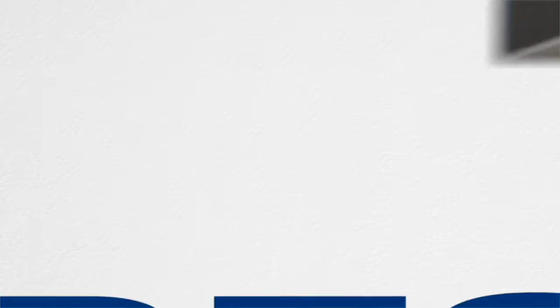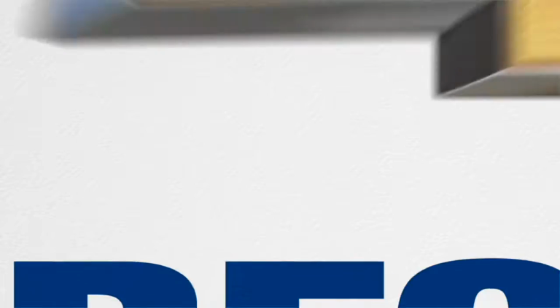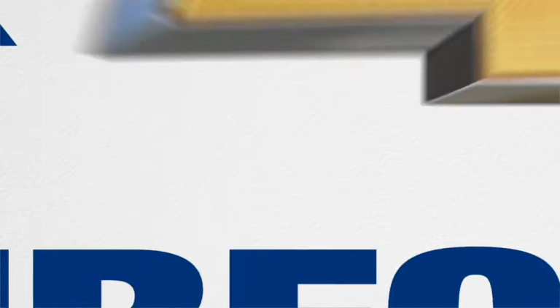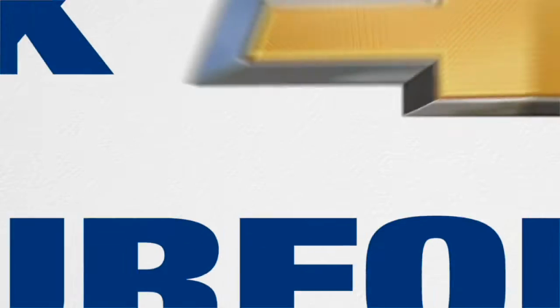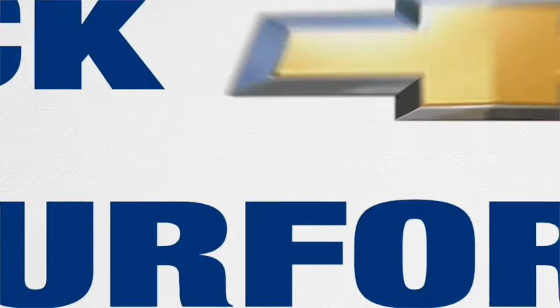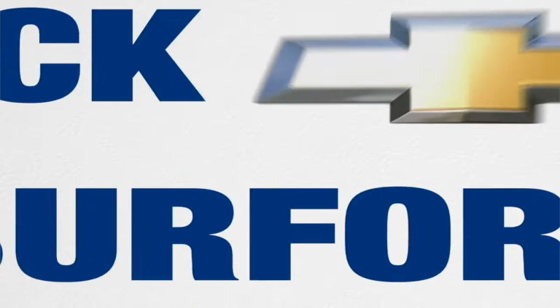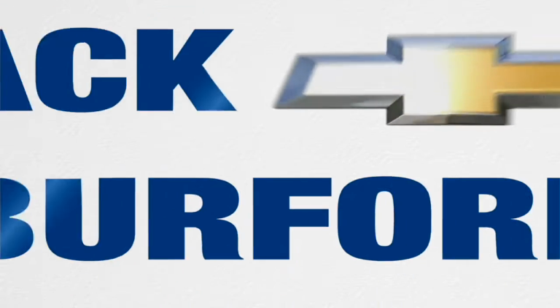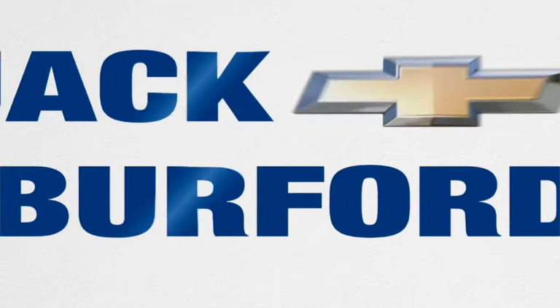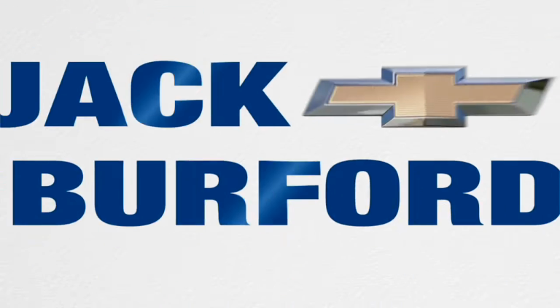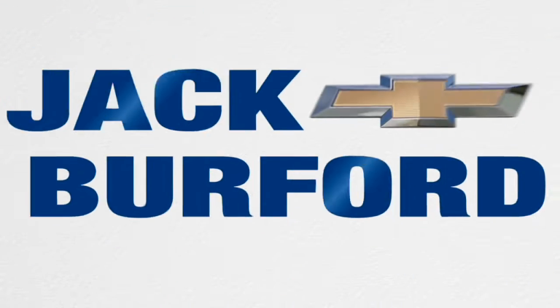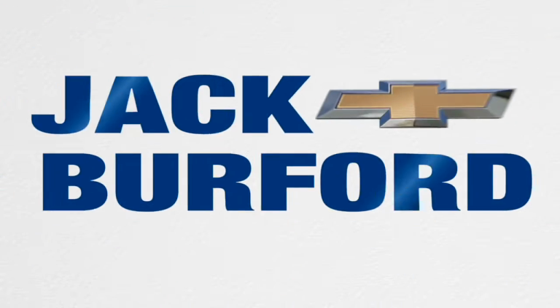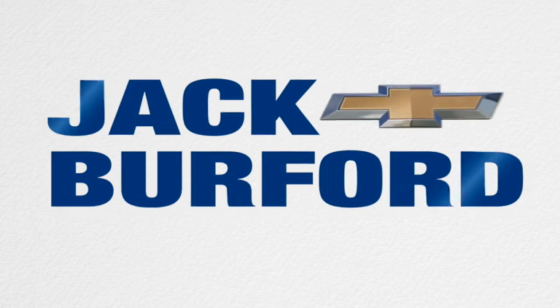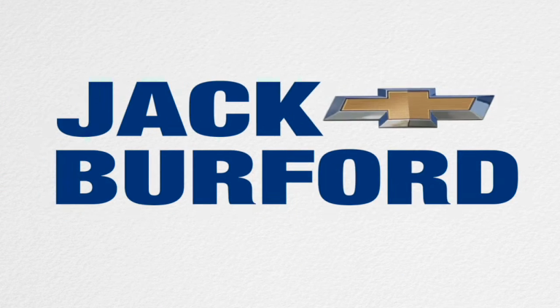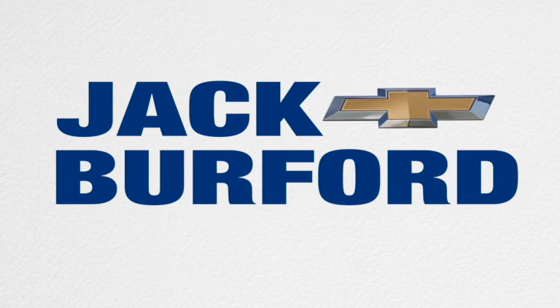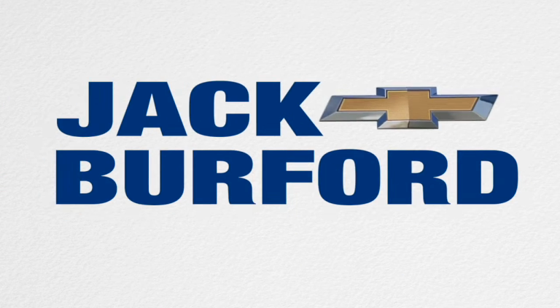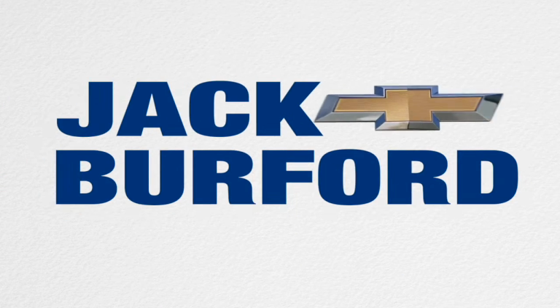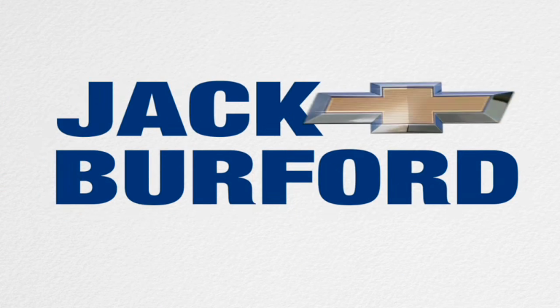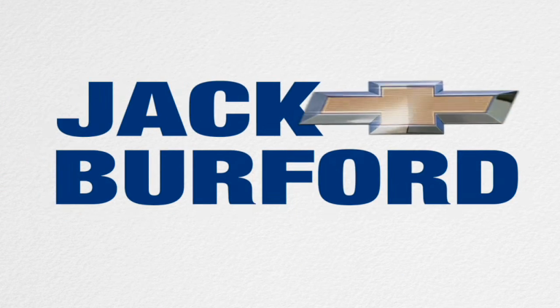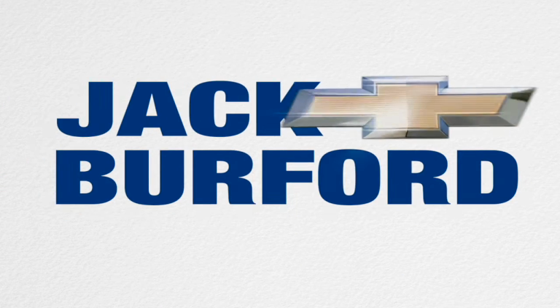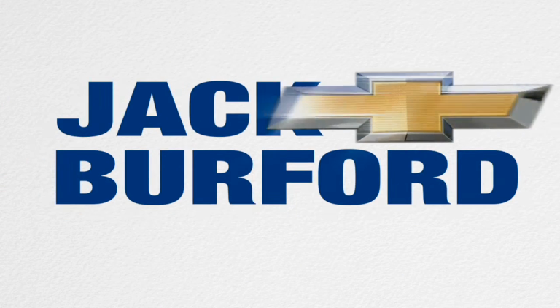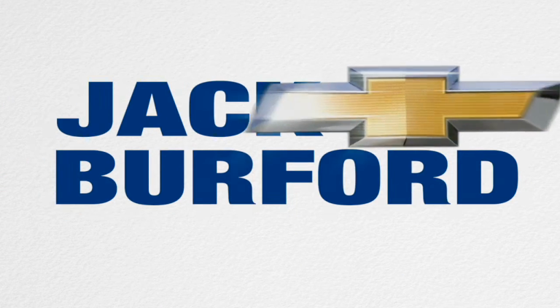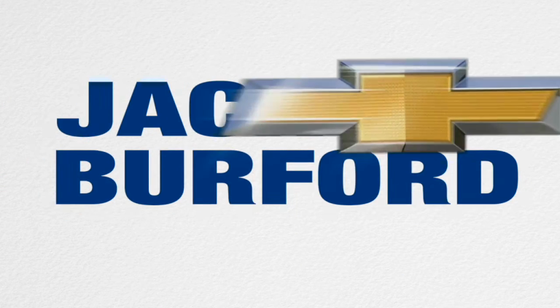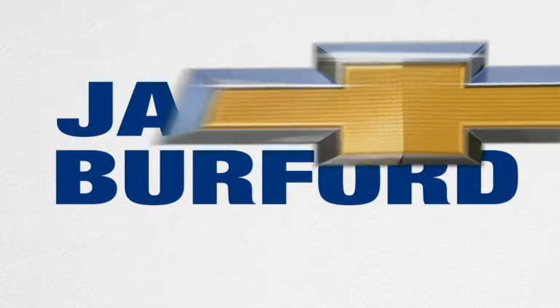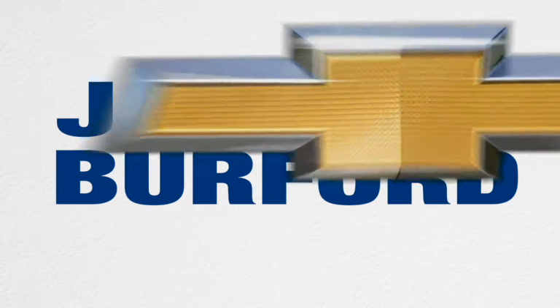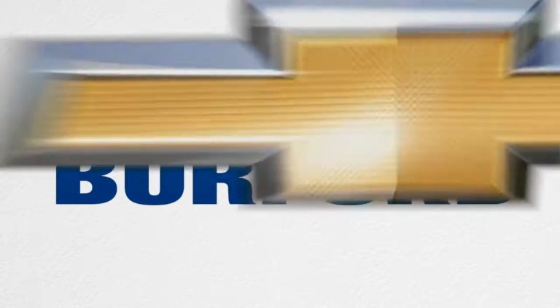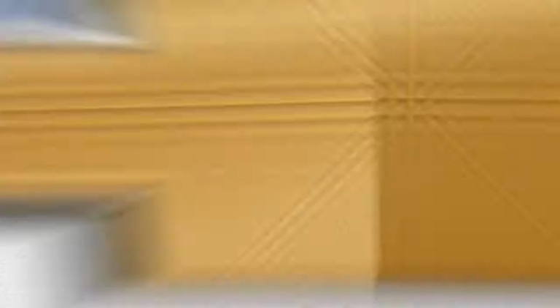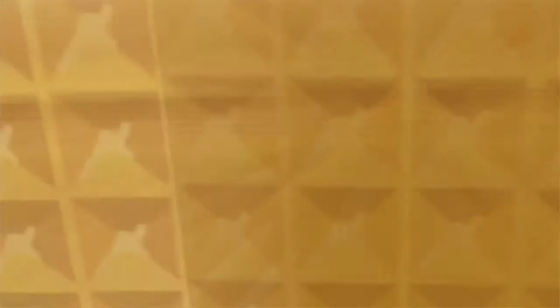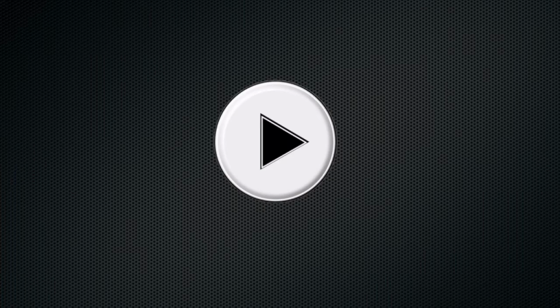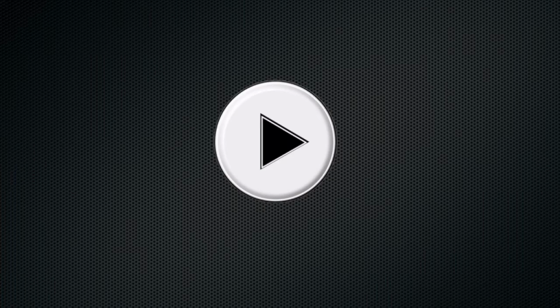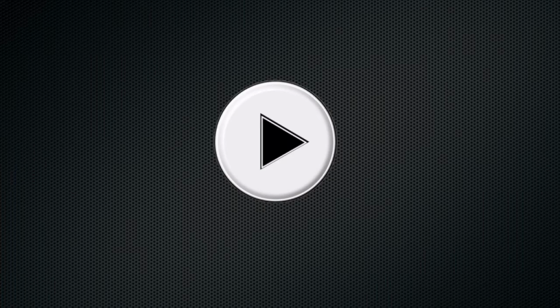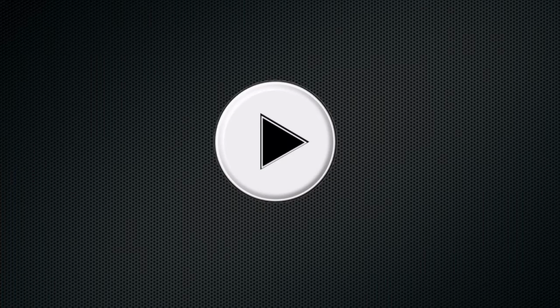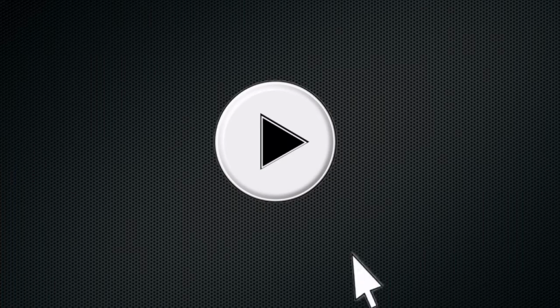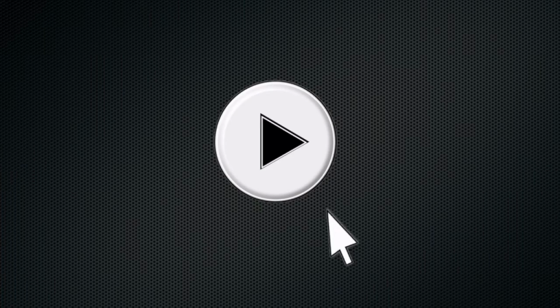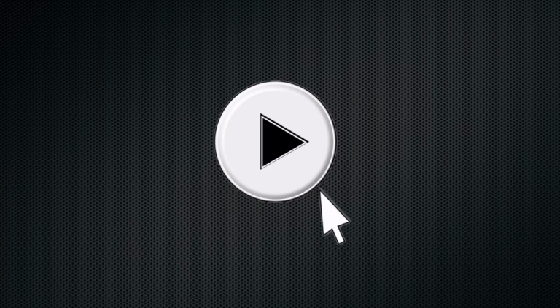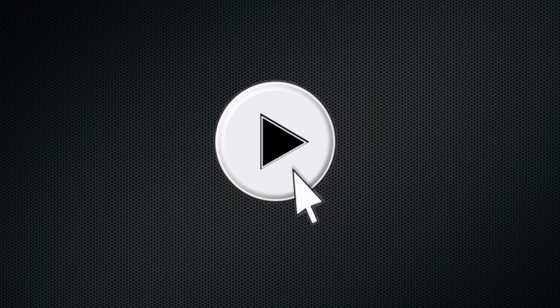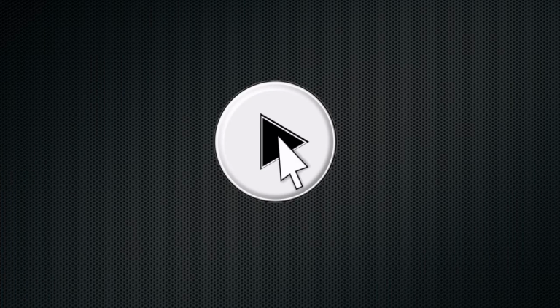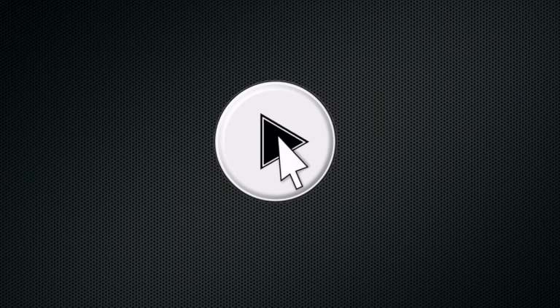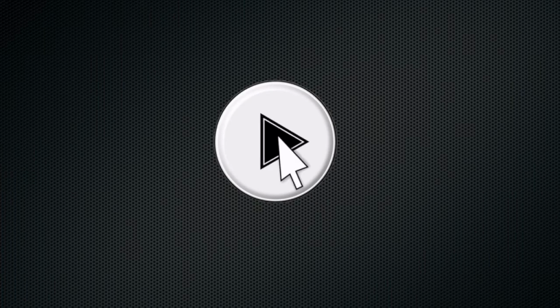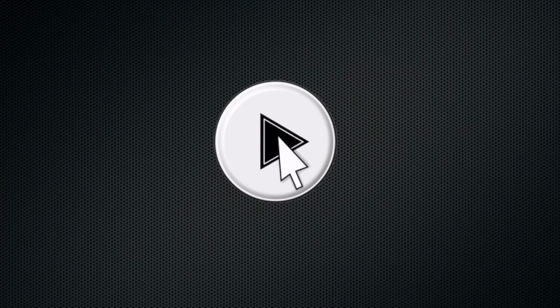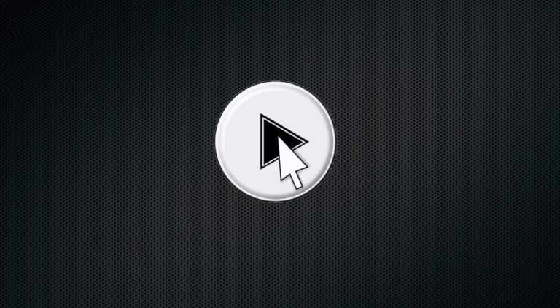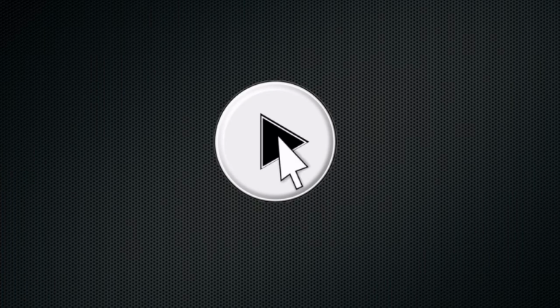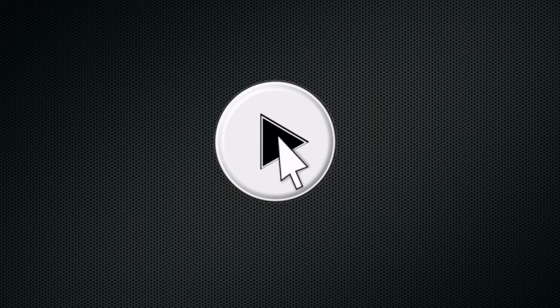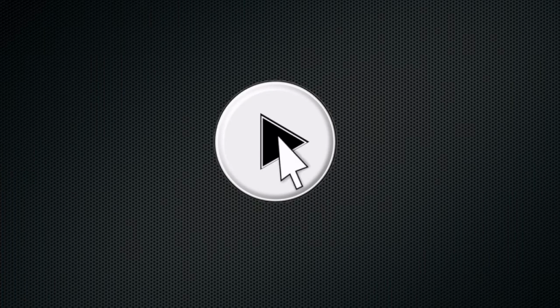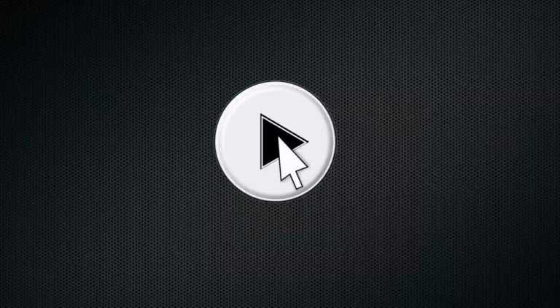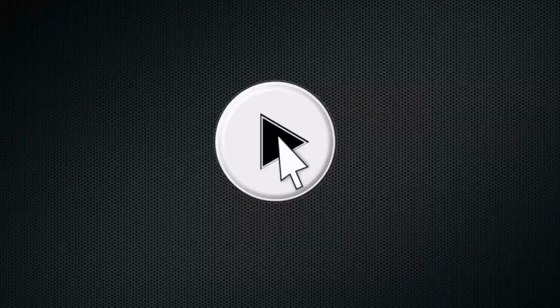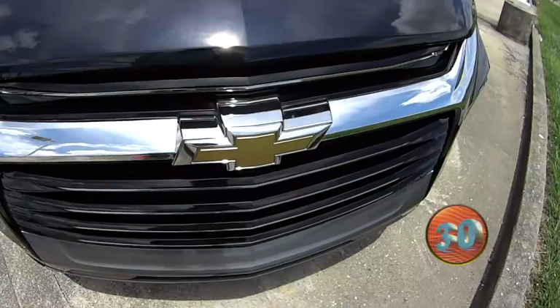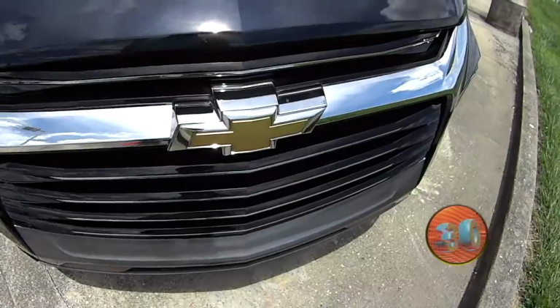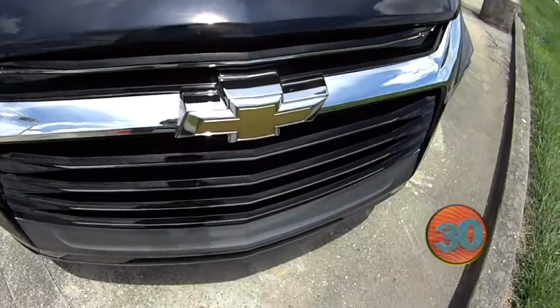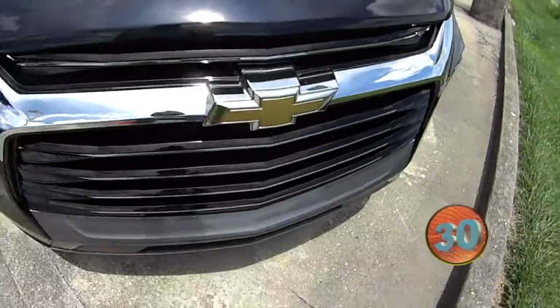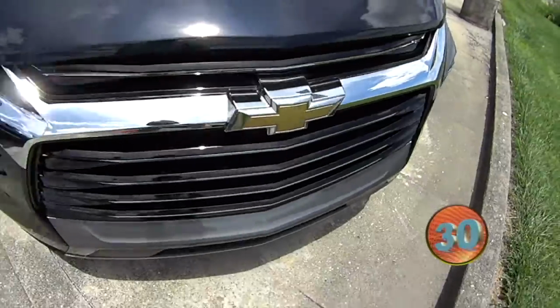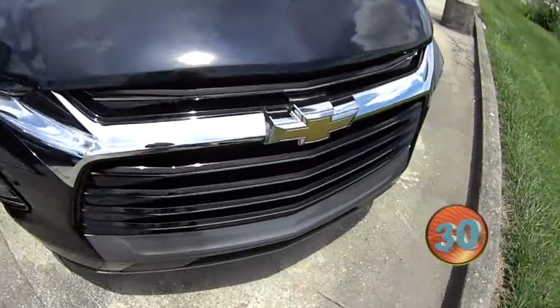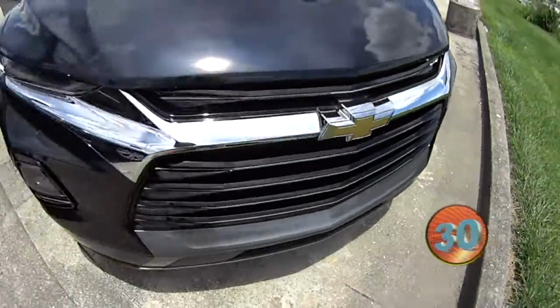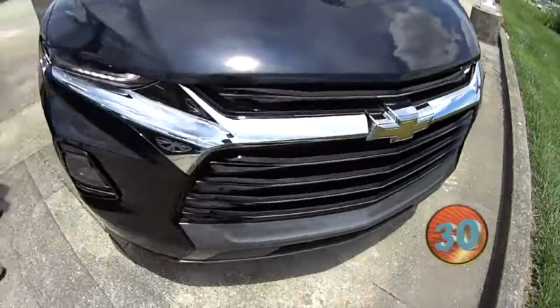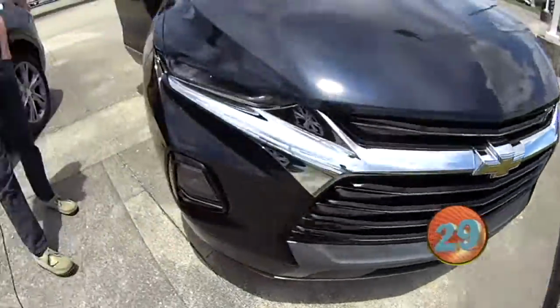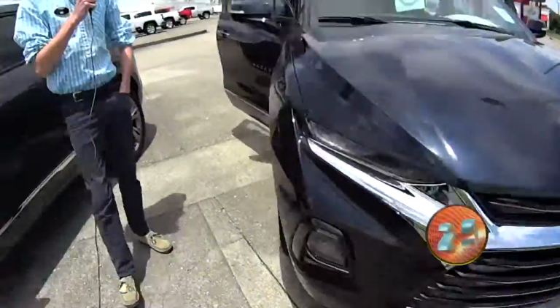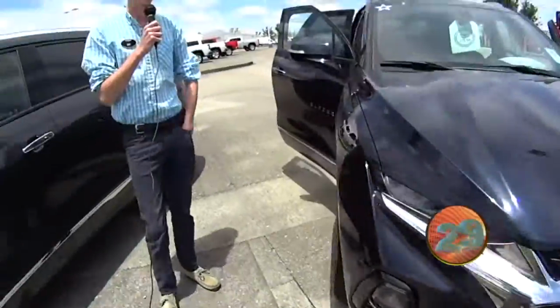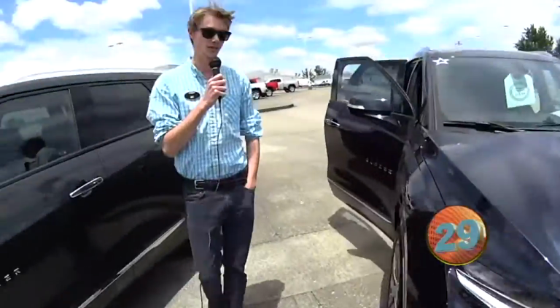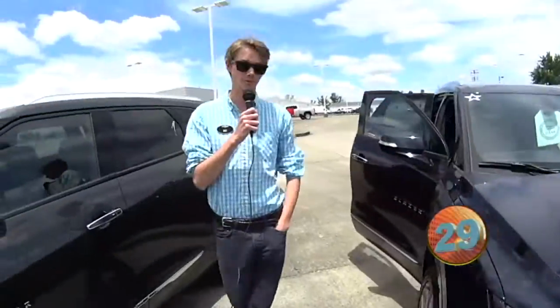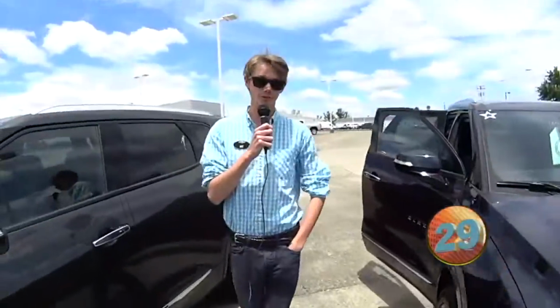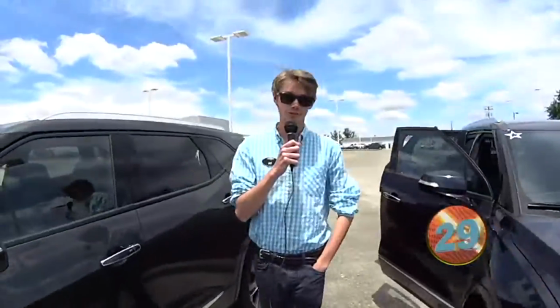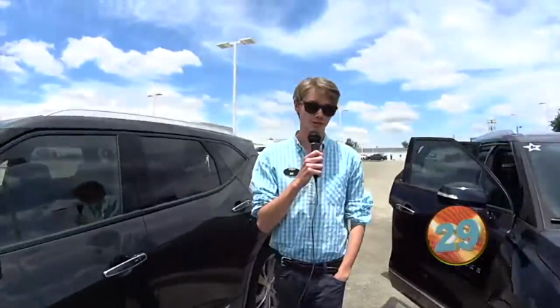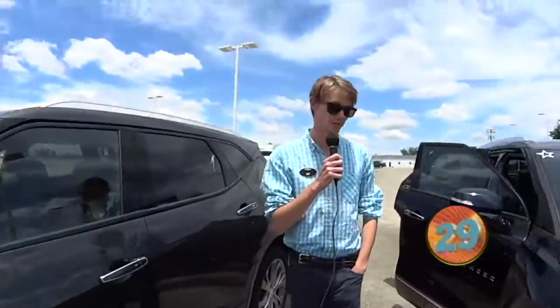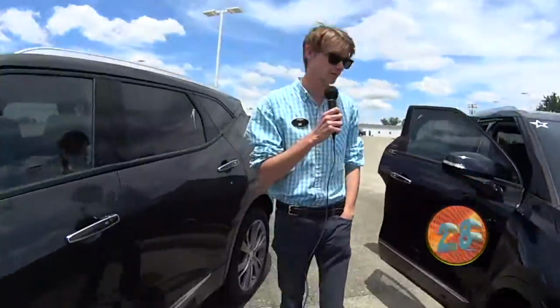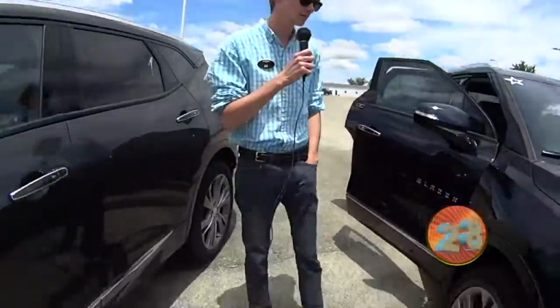Welcome to the Jack Burford Chevy 30-second walk-around. Hey everybody, this is Ant here with Jack Burford Chevrolet.